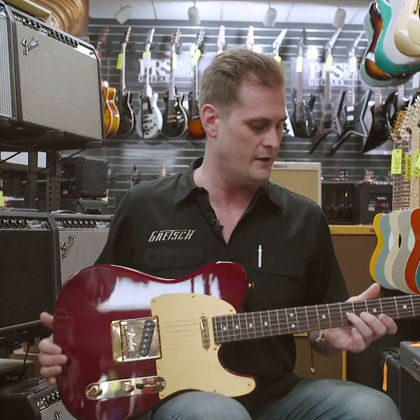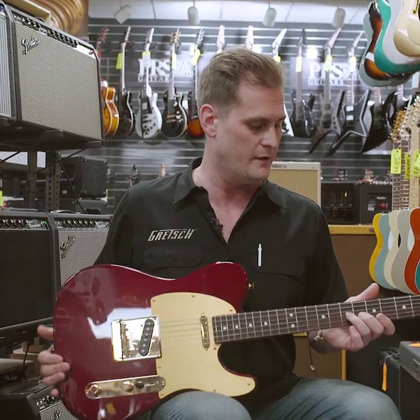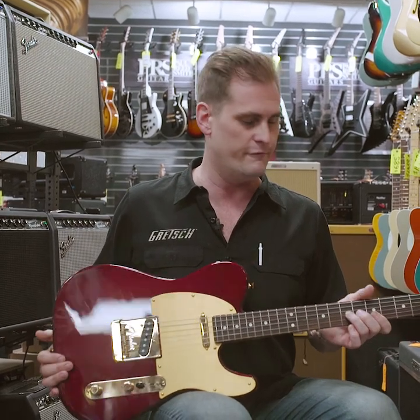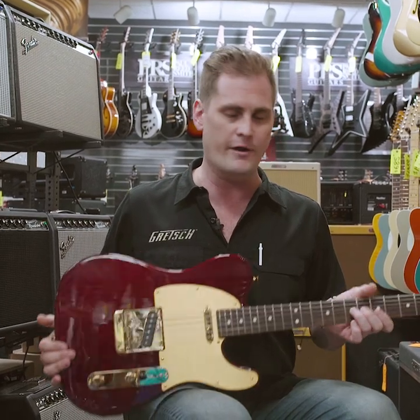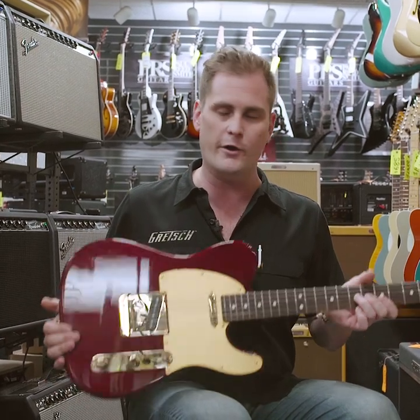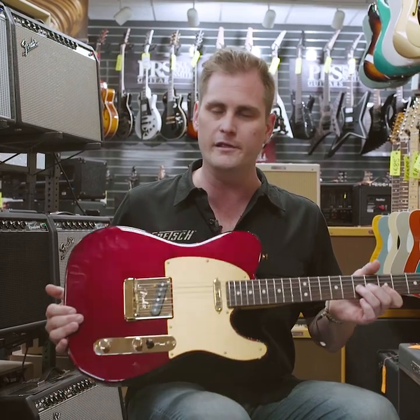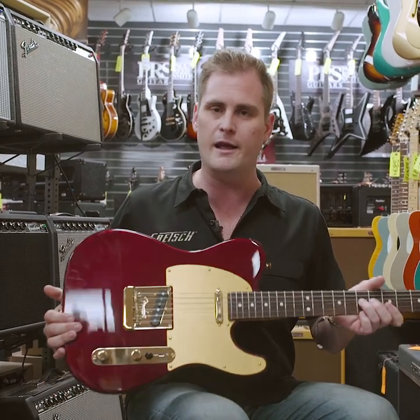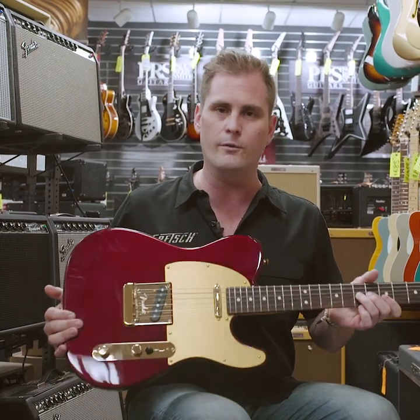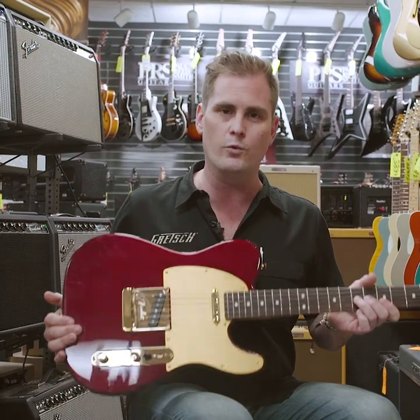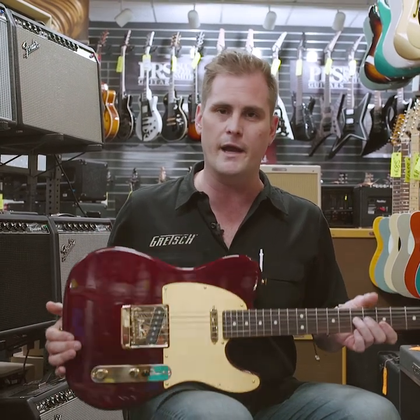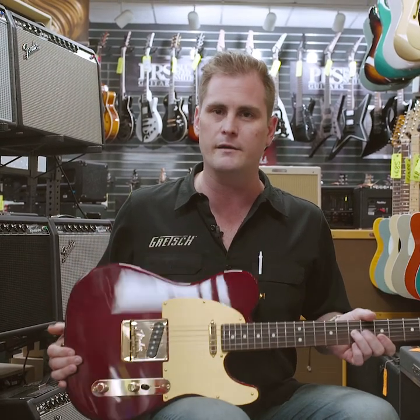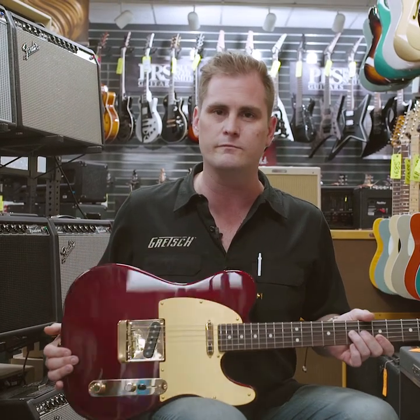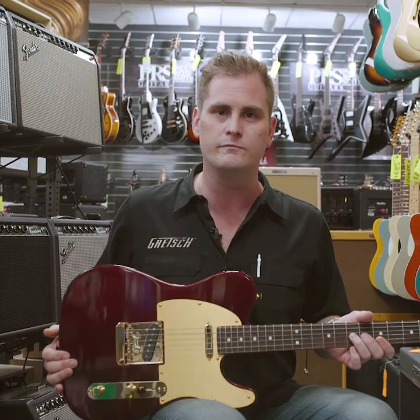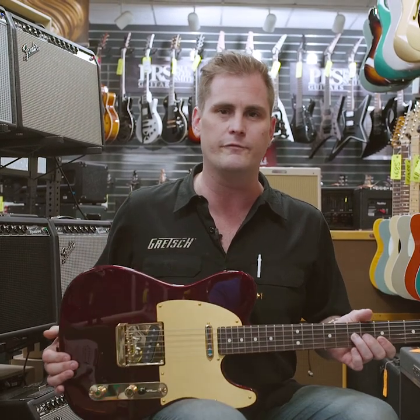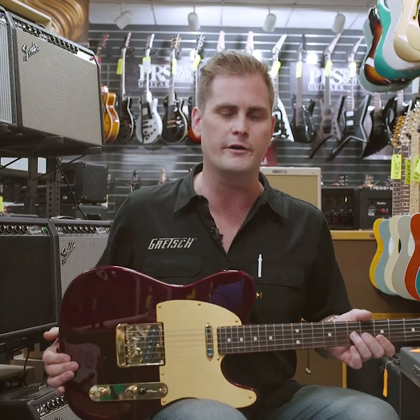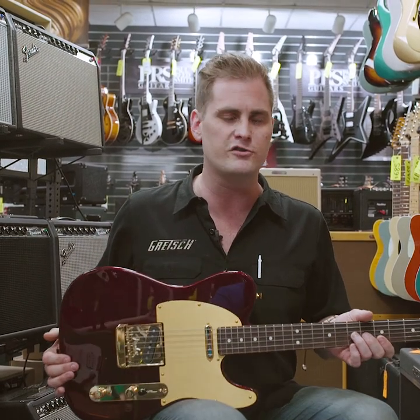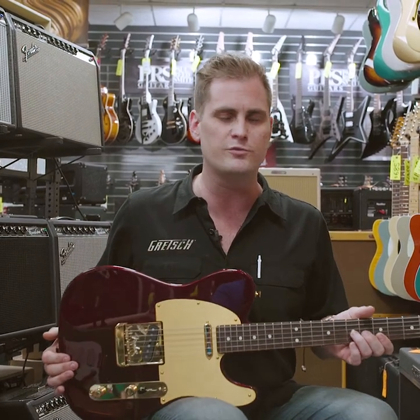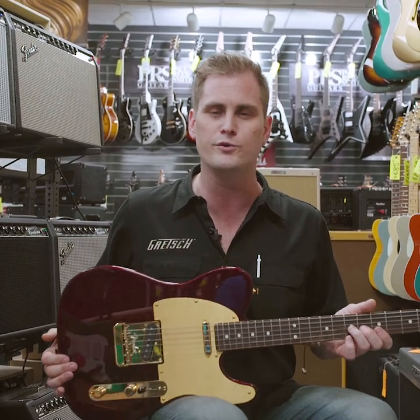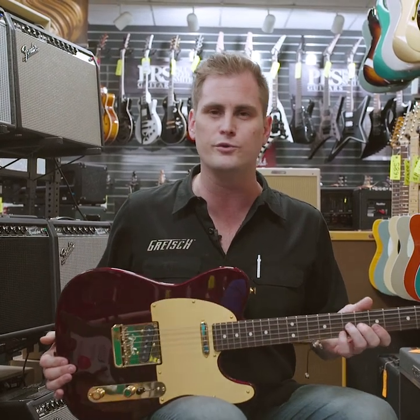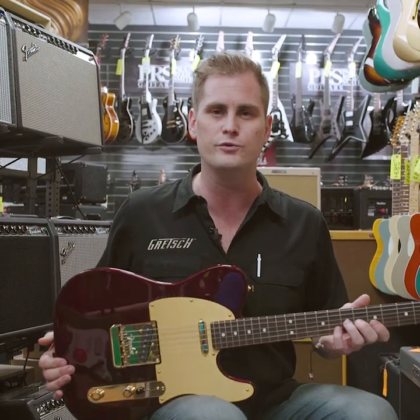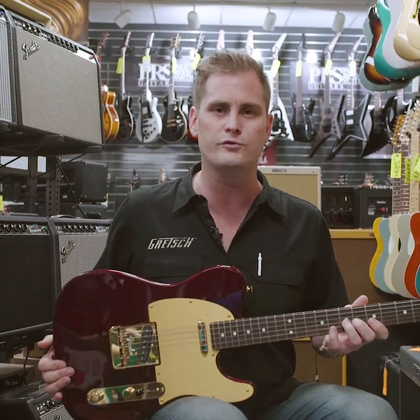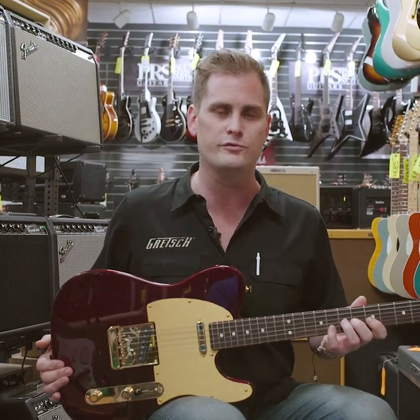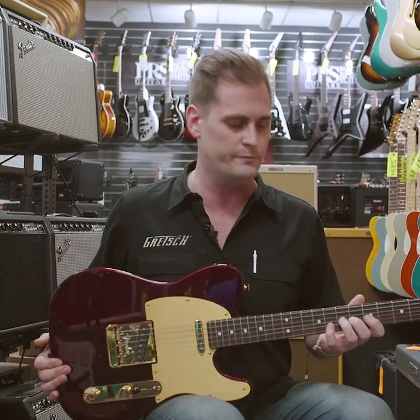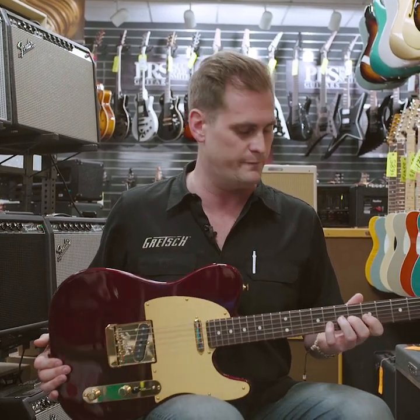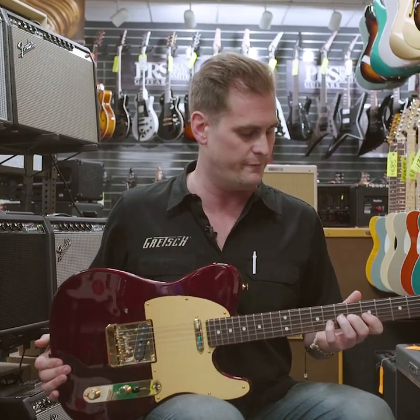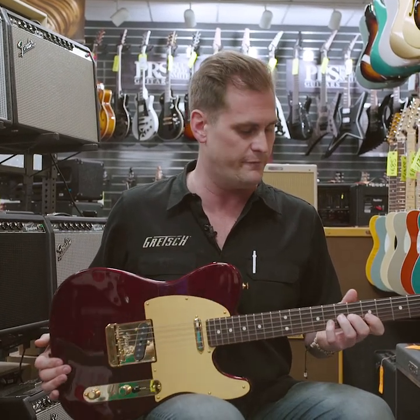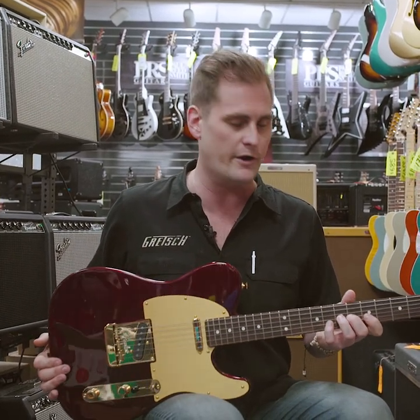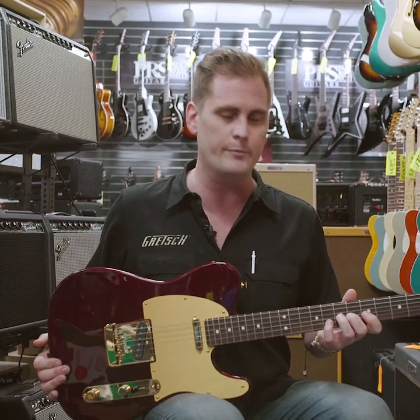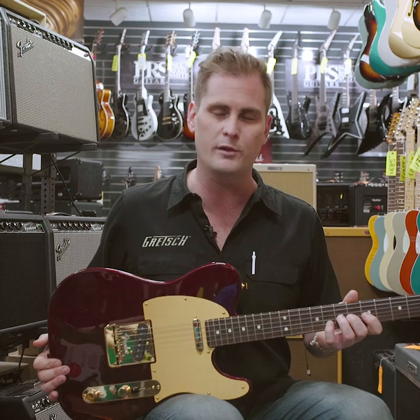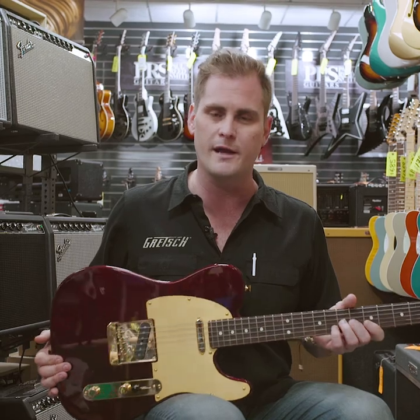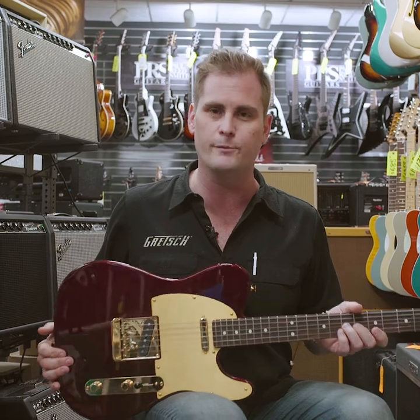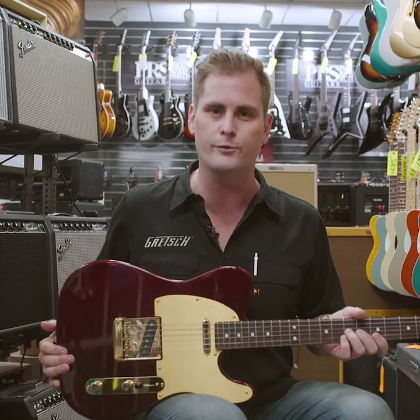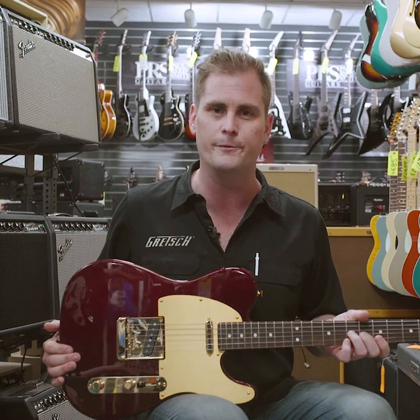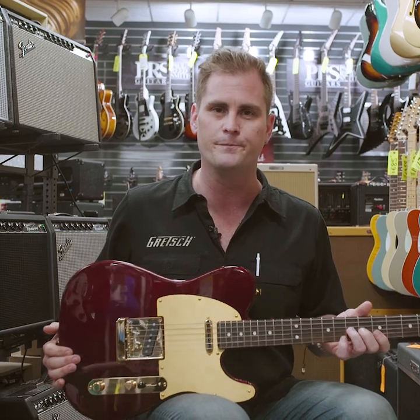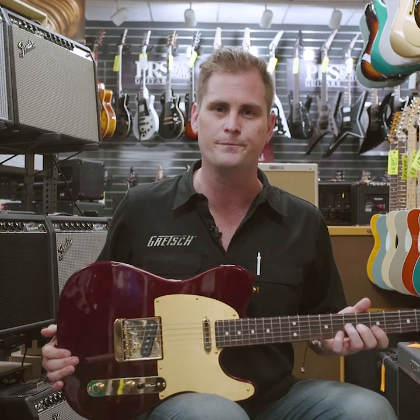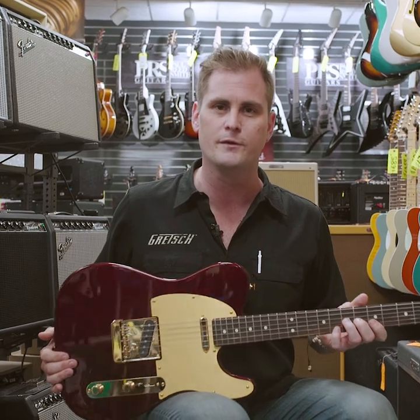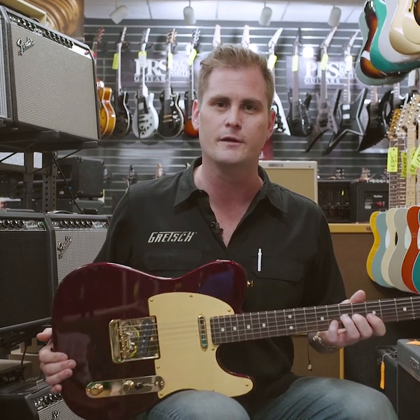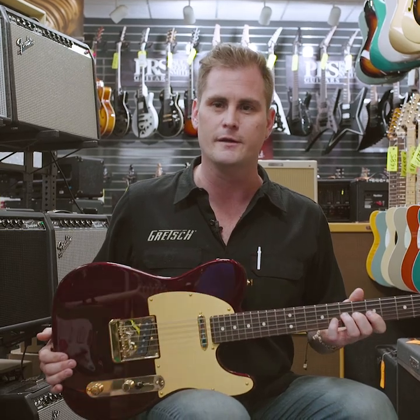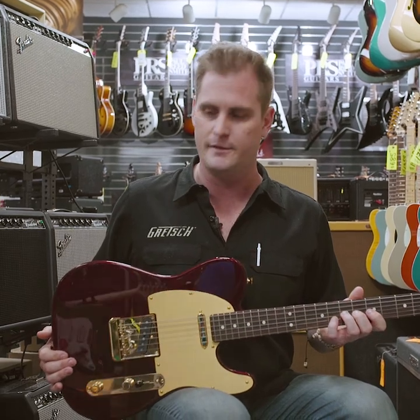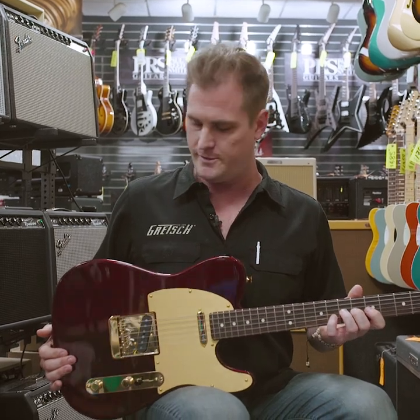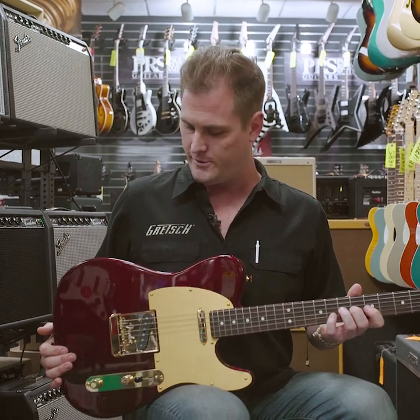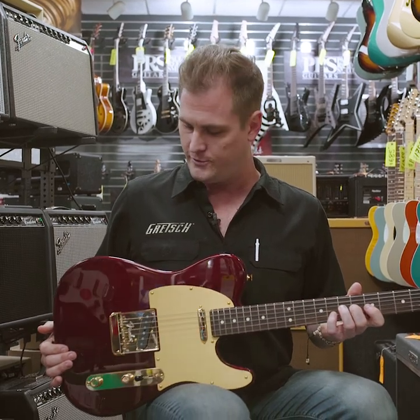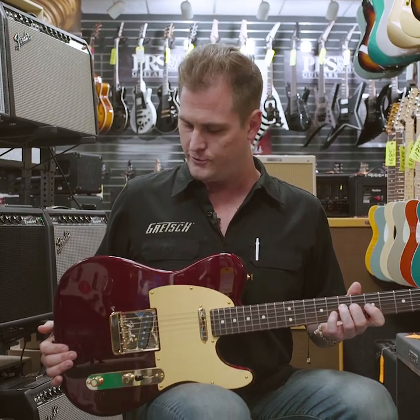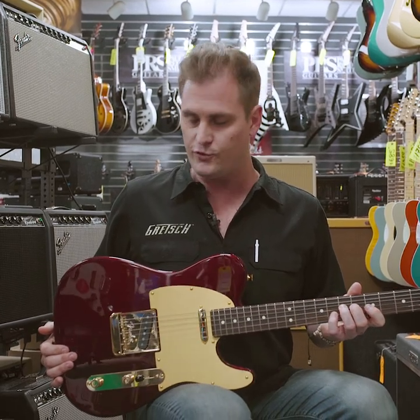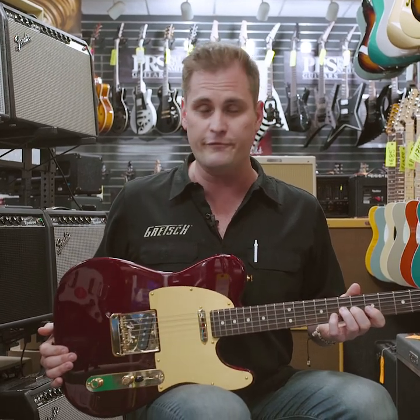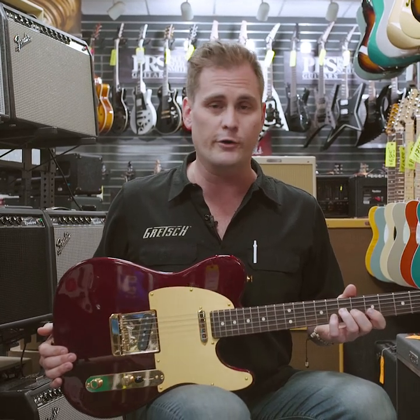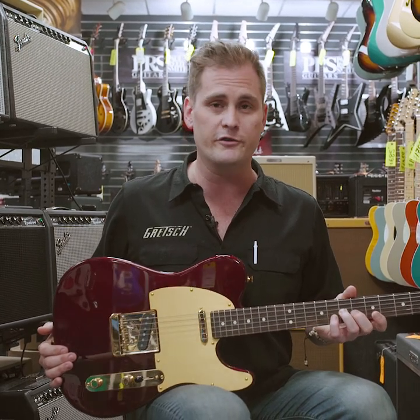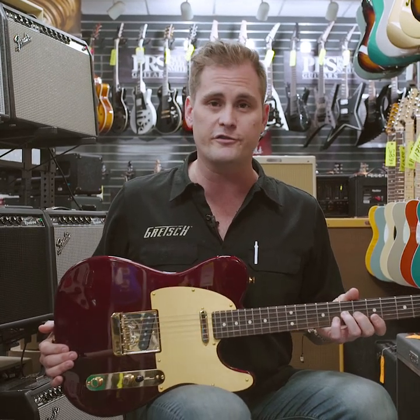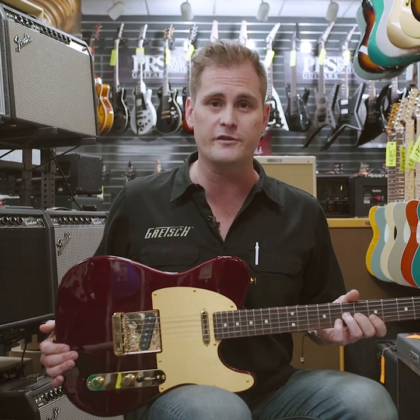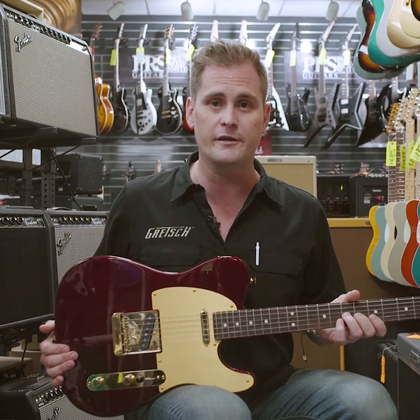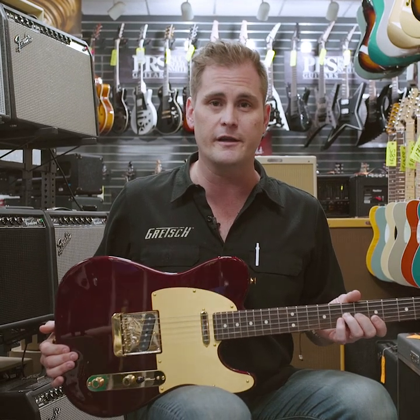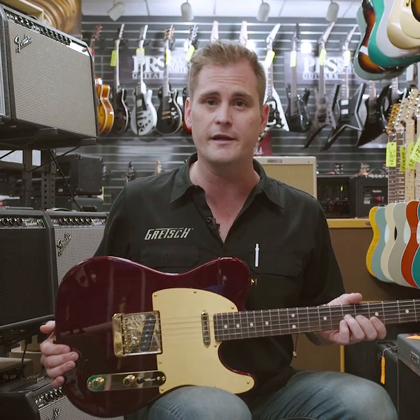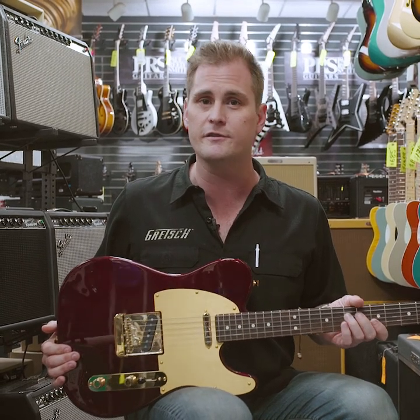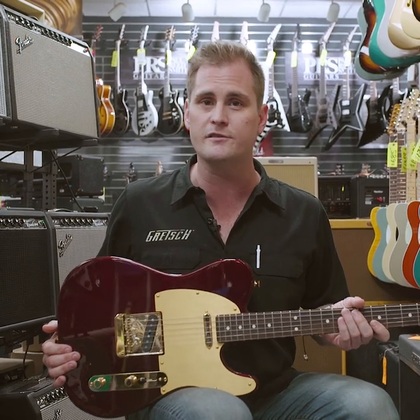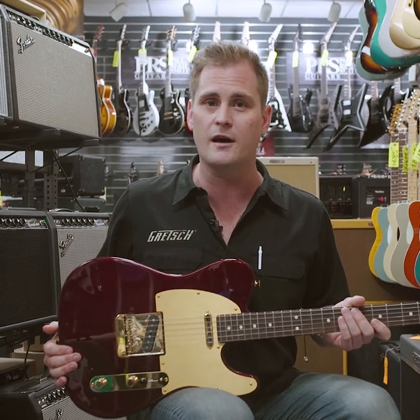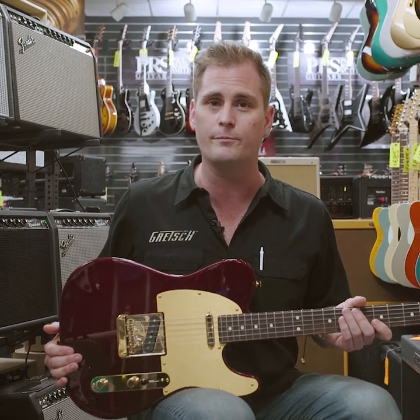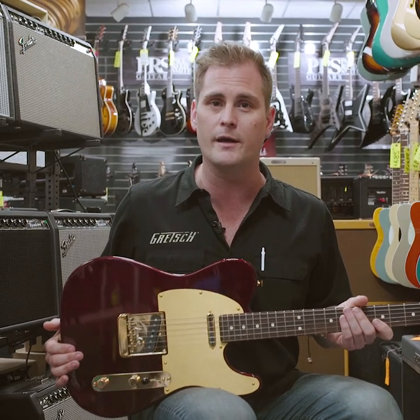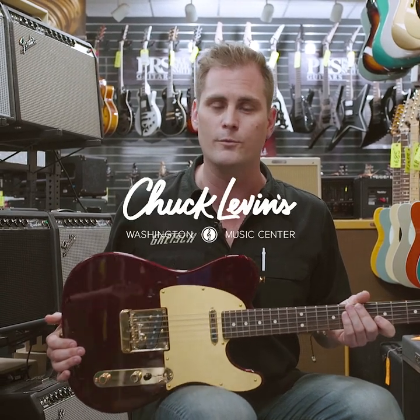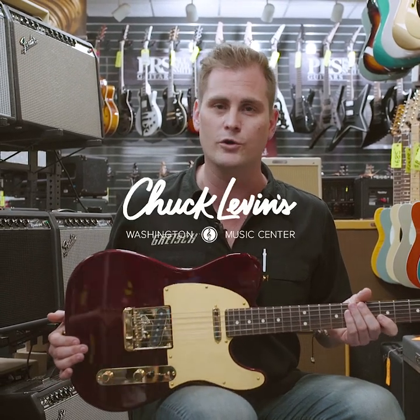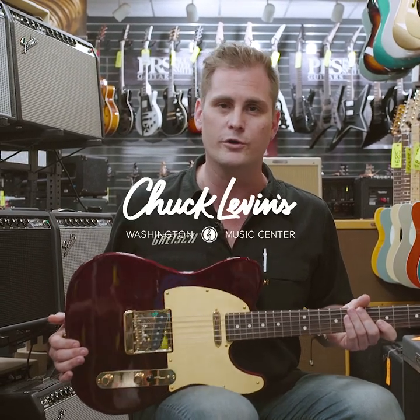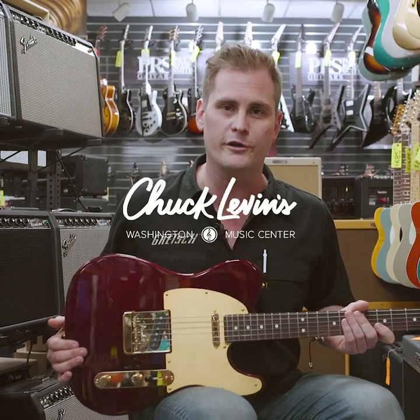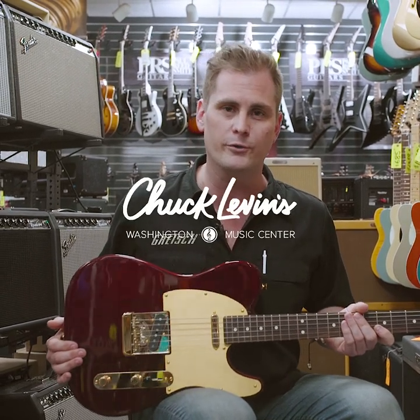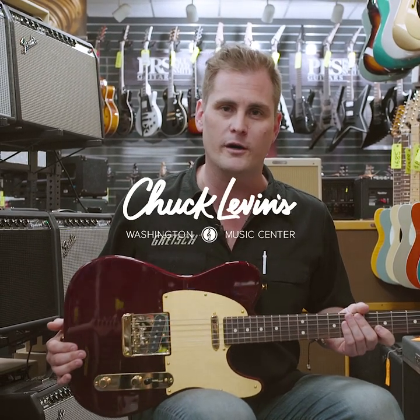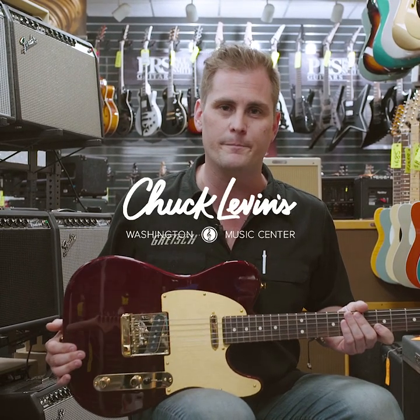Very lightweight, very smooth, very playable. So if you're interested, hit us up and we'll hook you up.